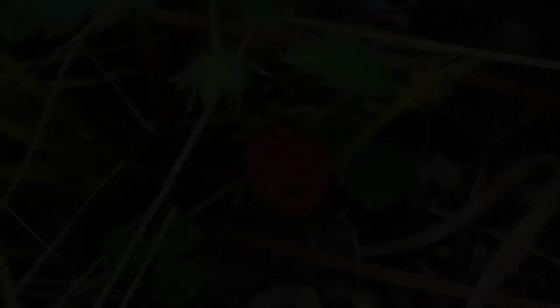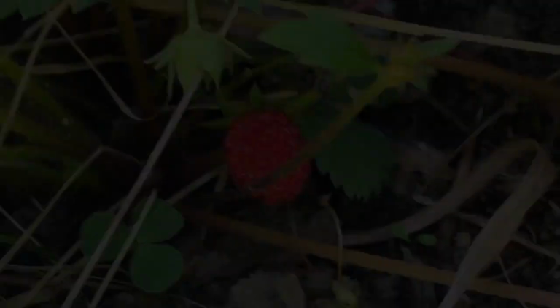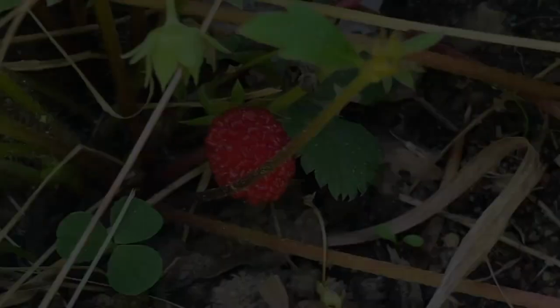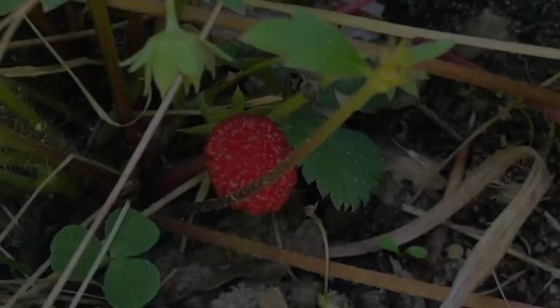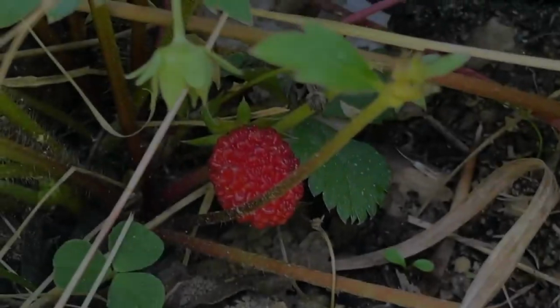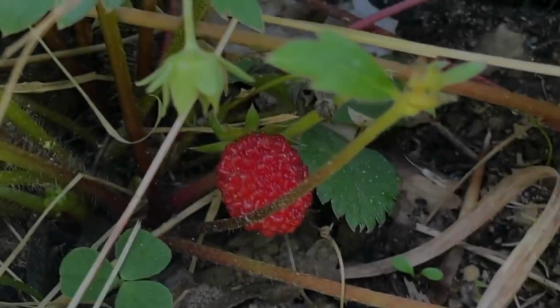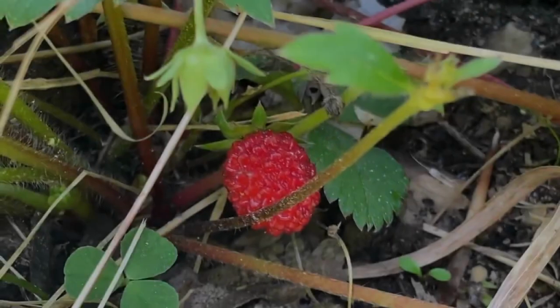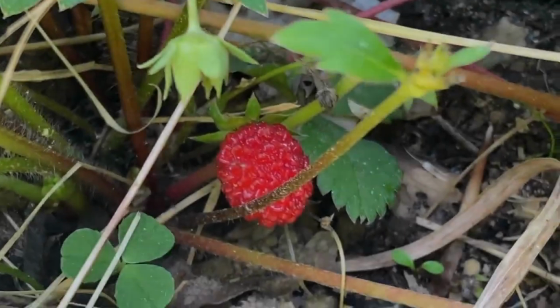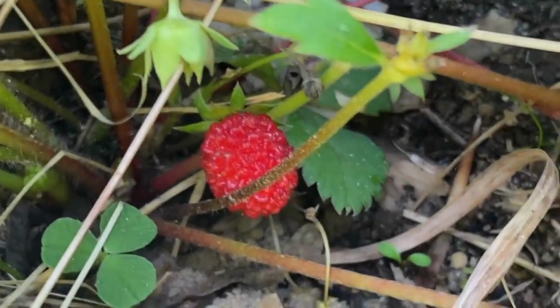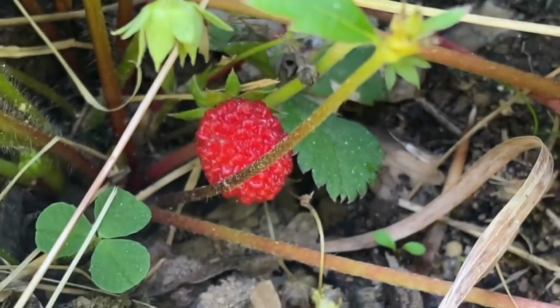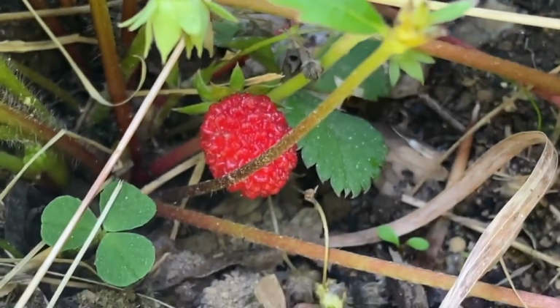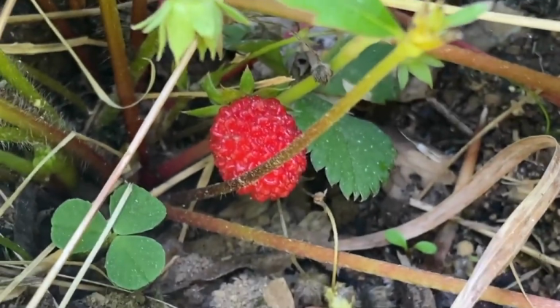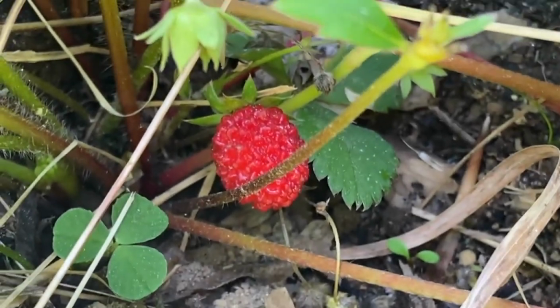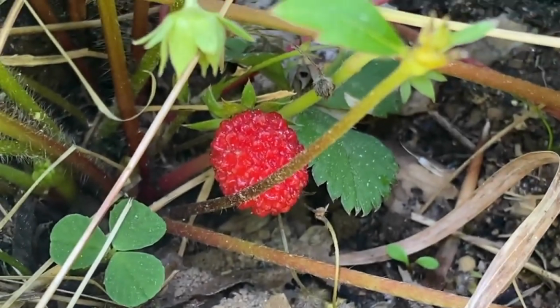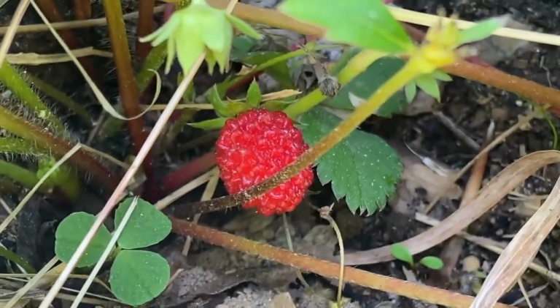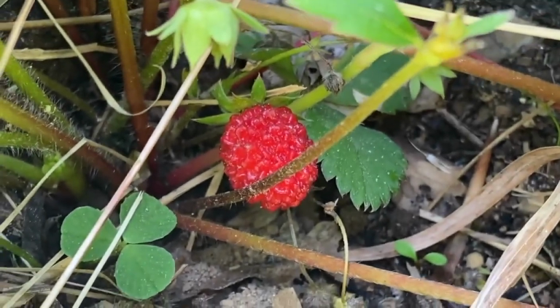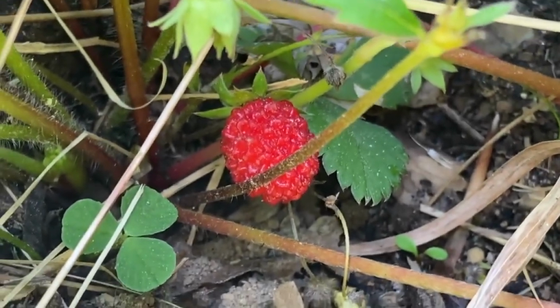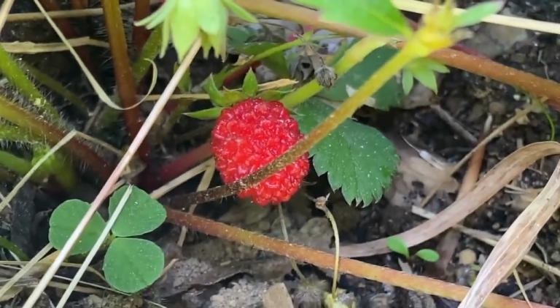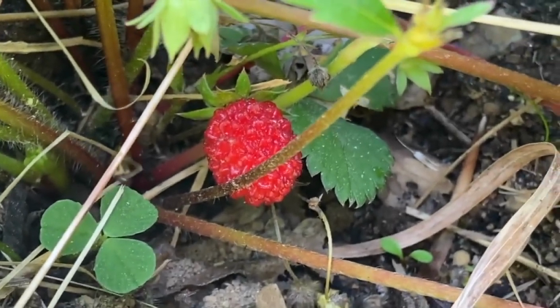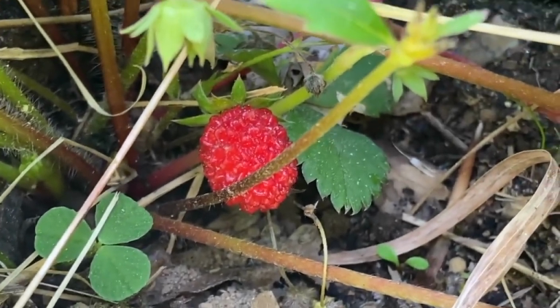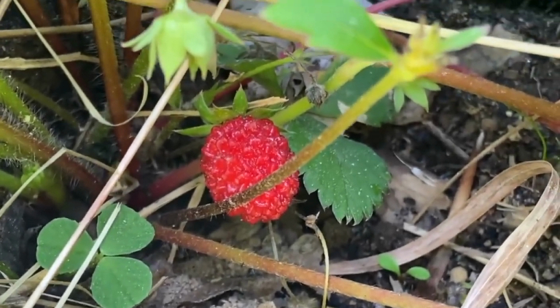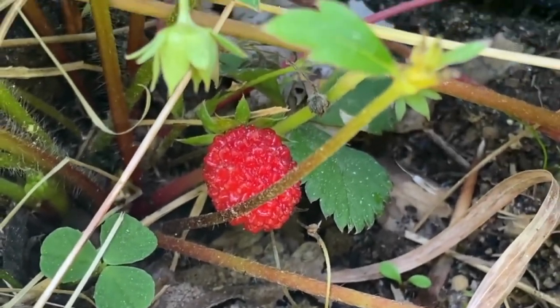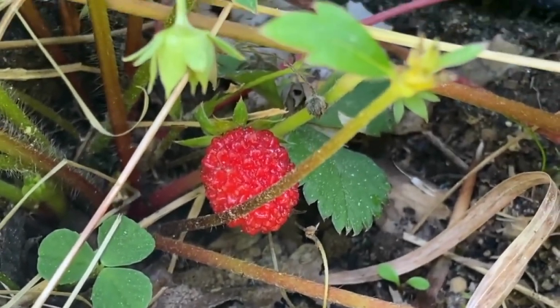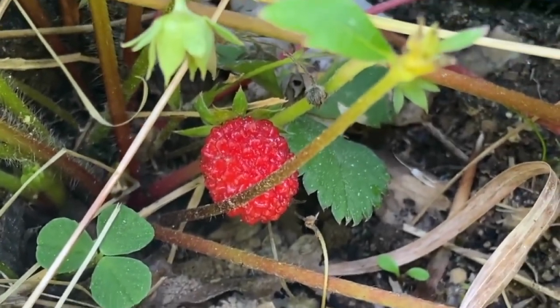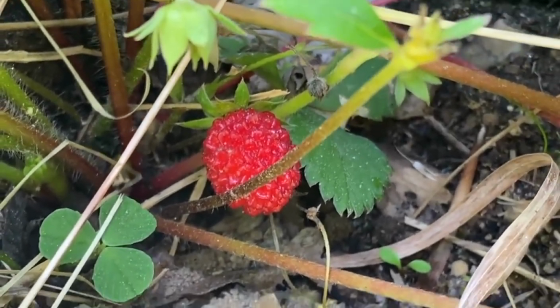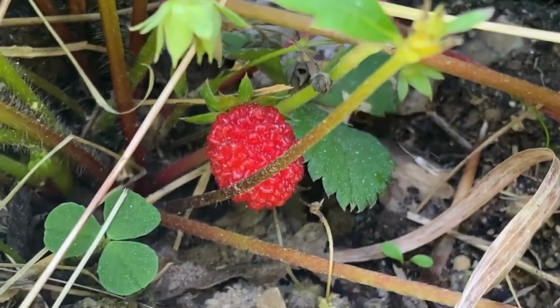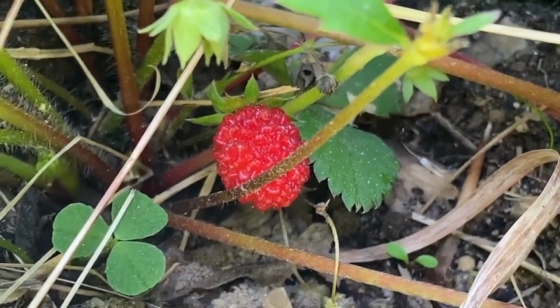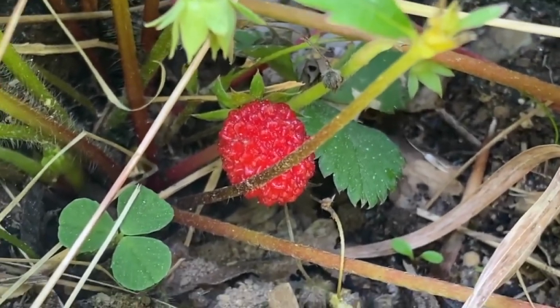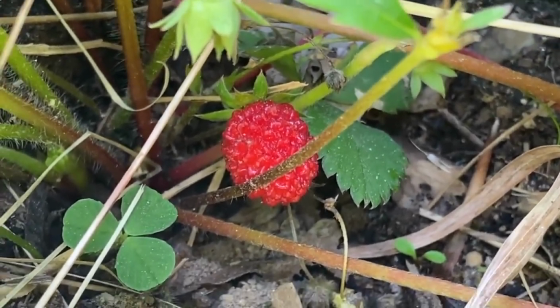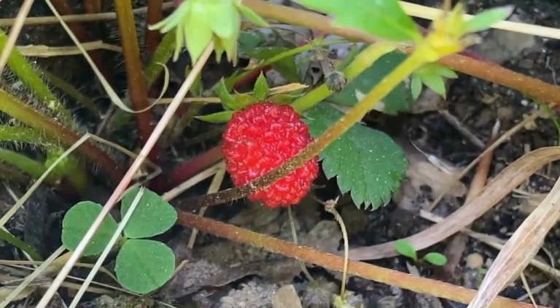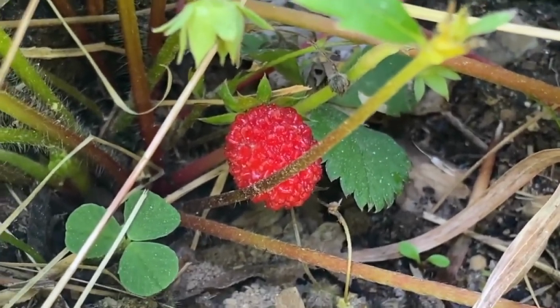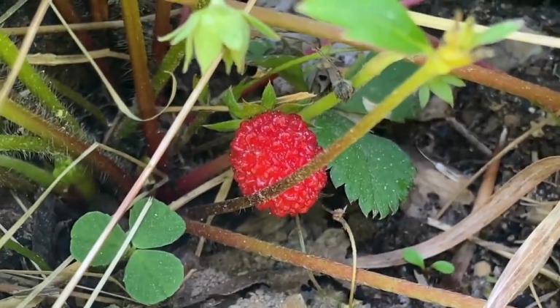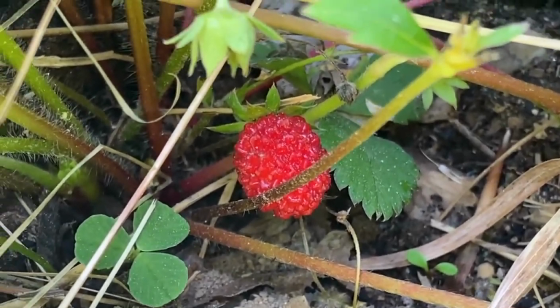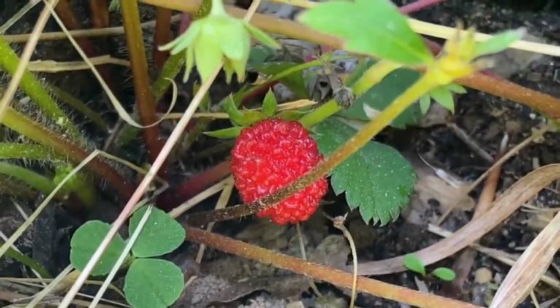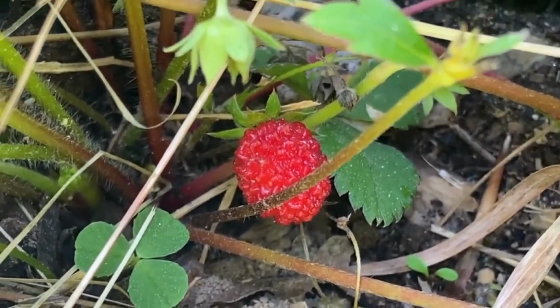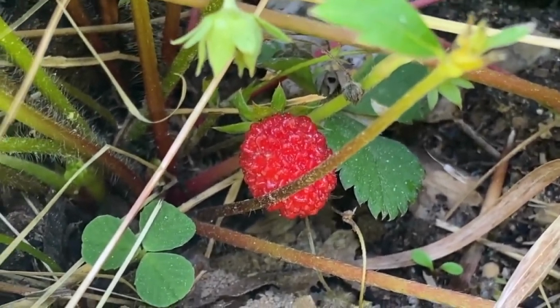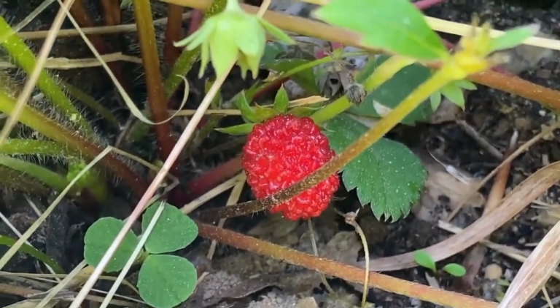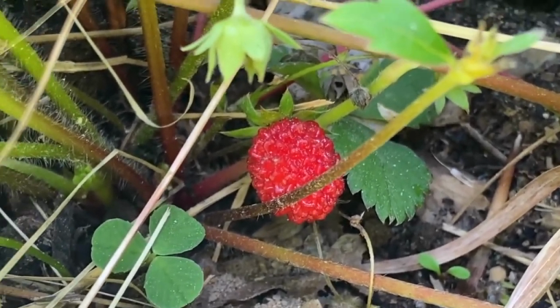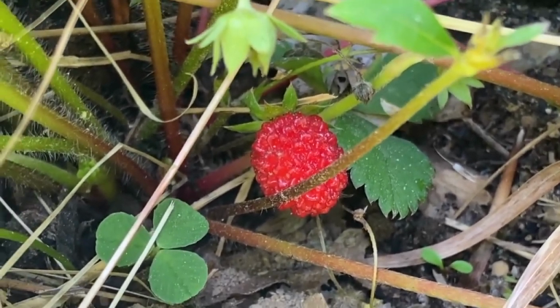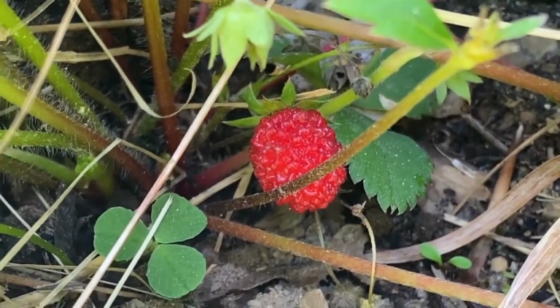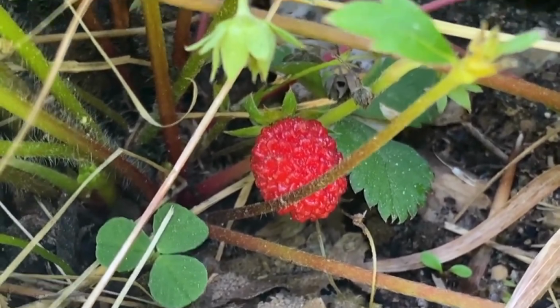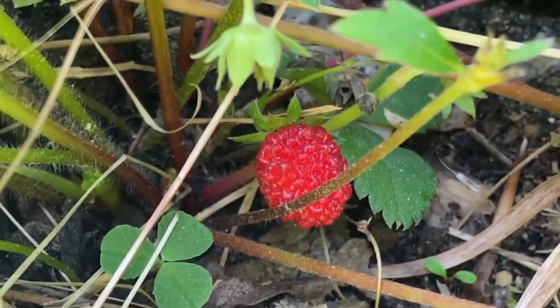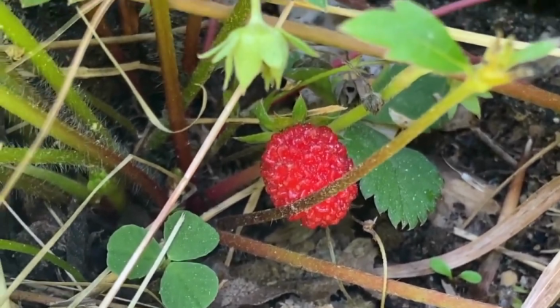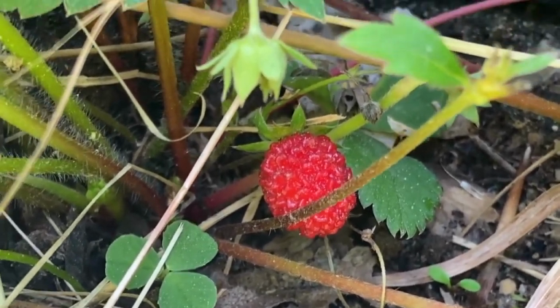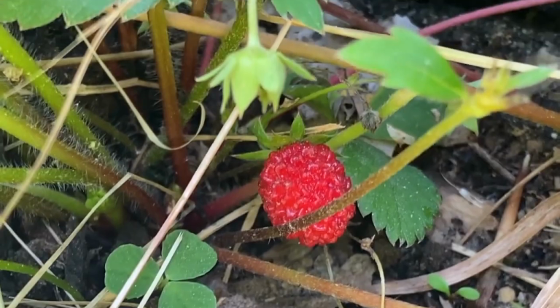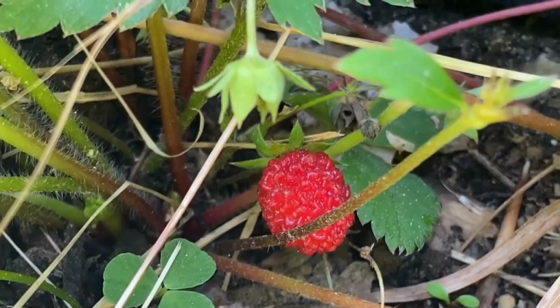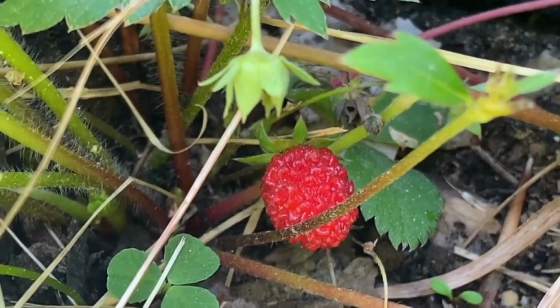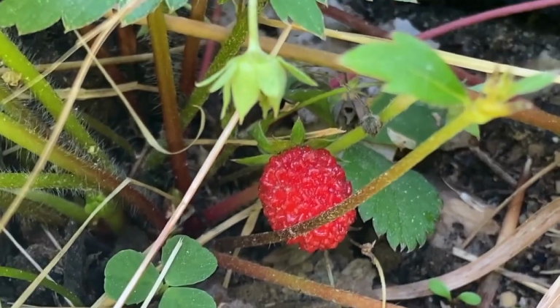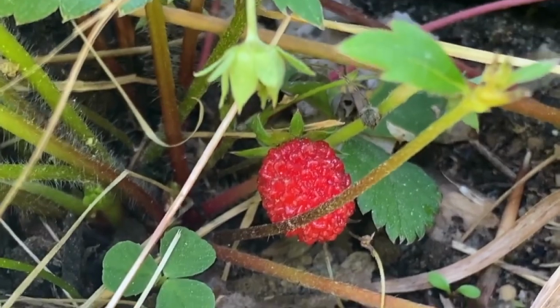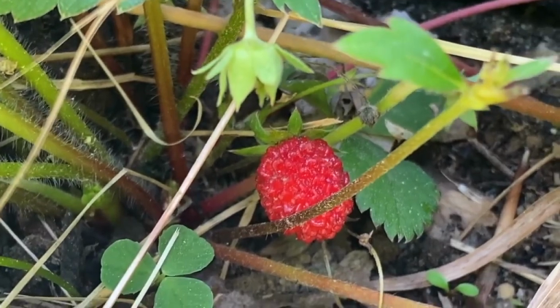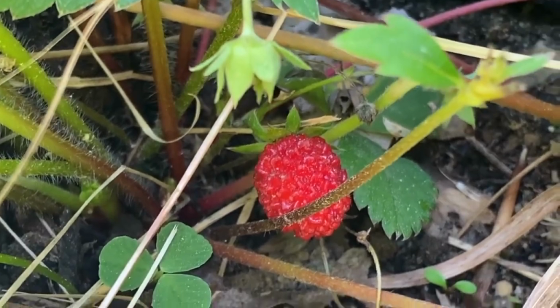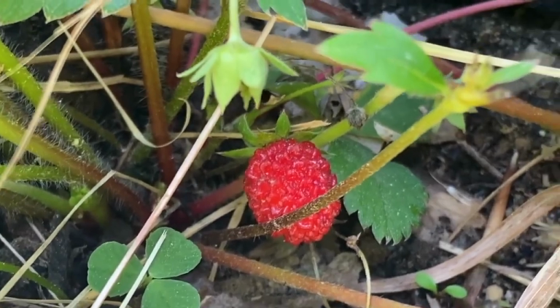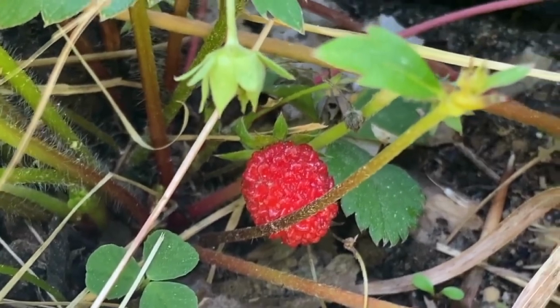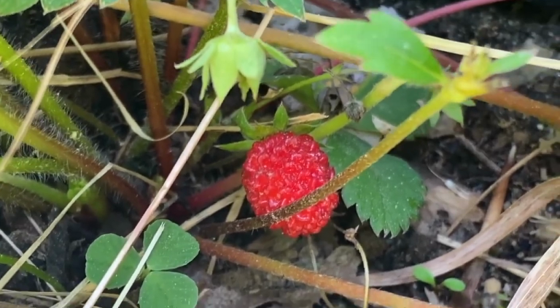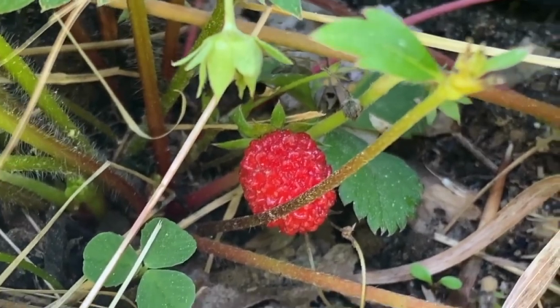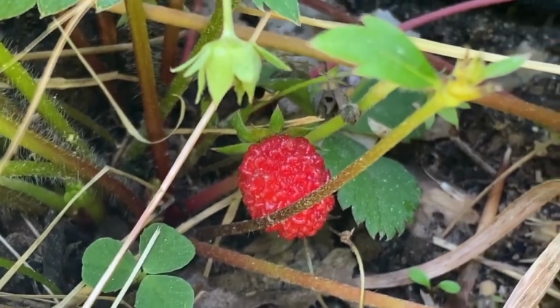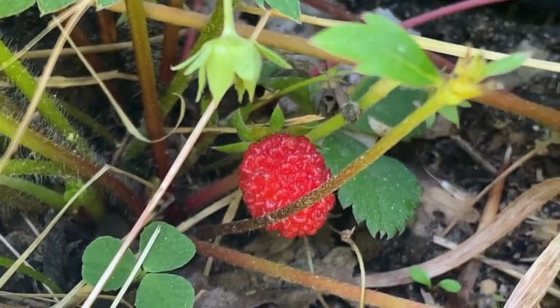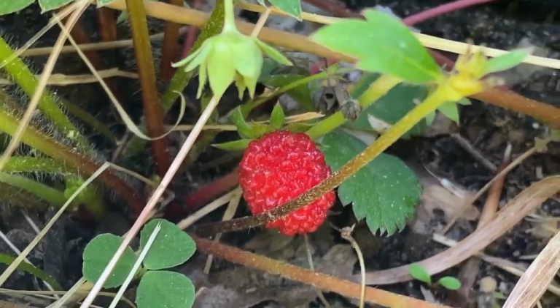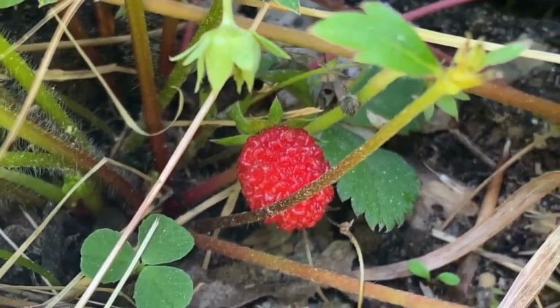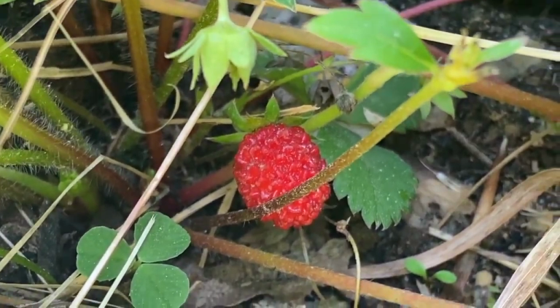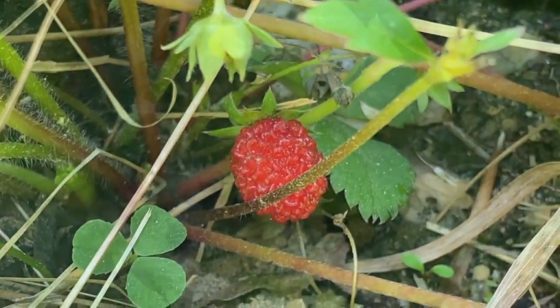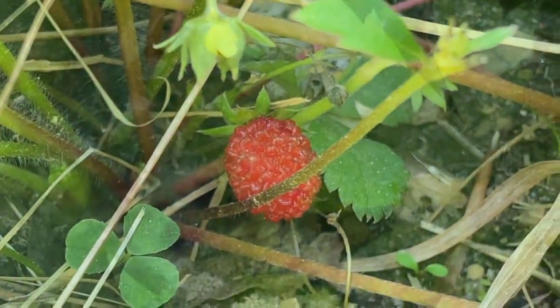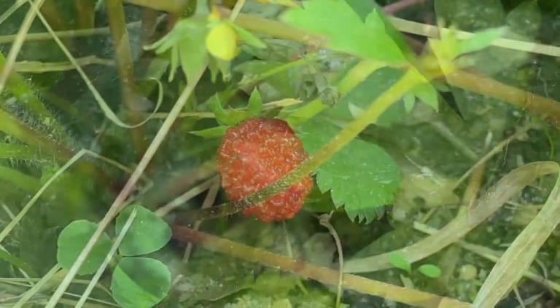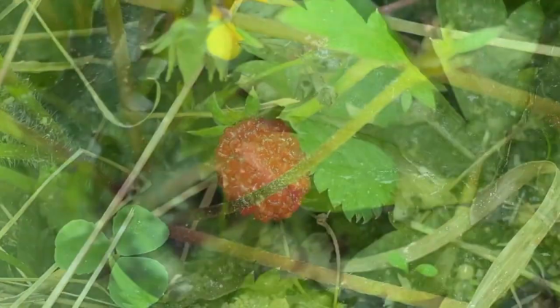Hey guys, I'm so berry glad you're here. Strawberry, that is.